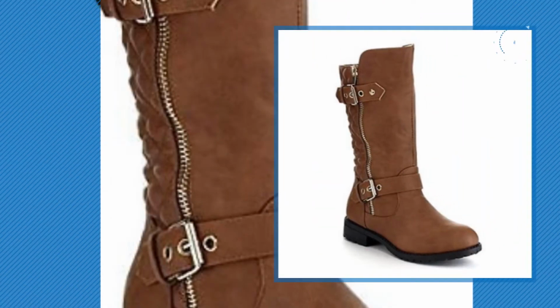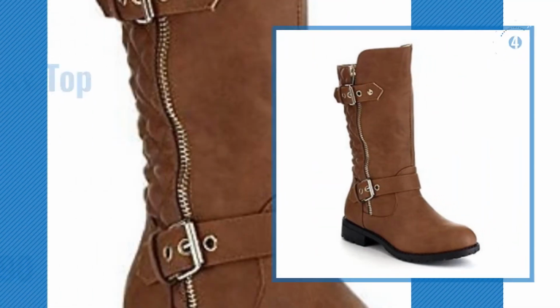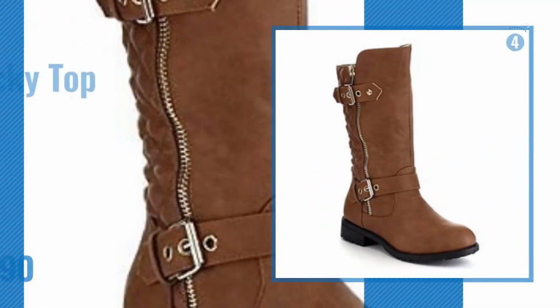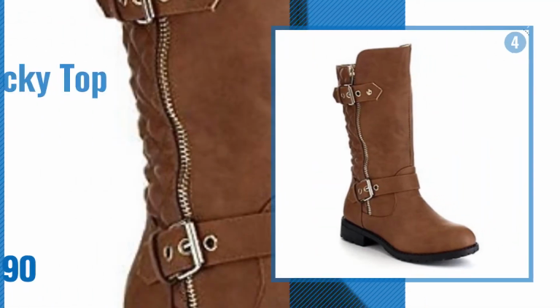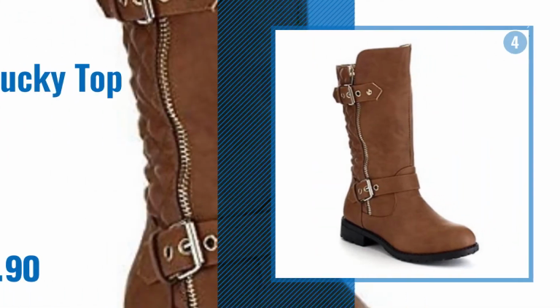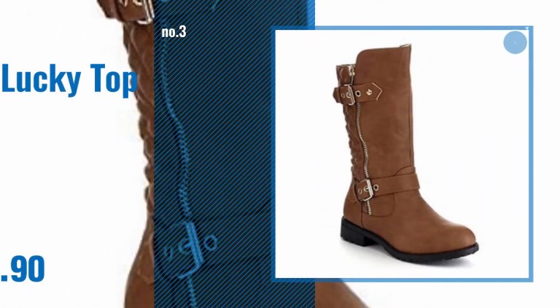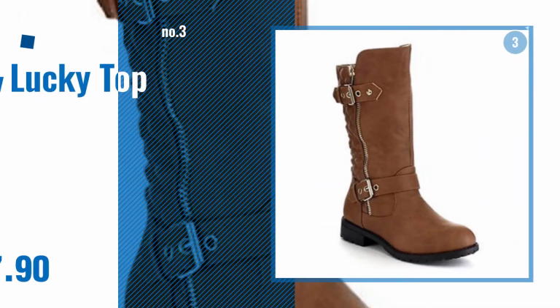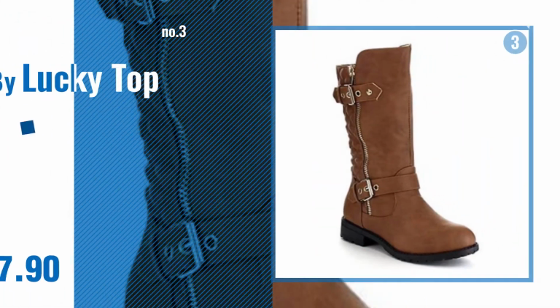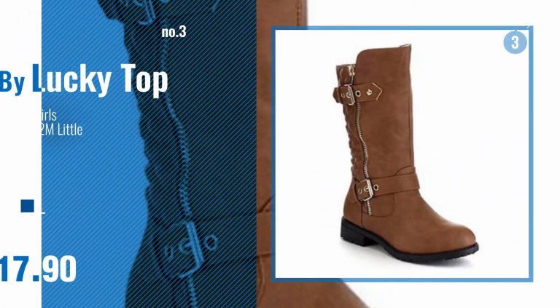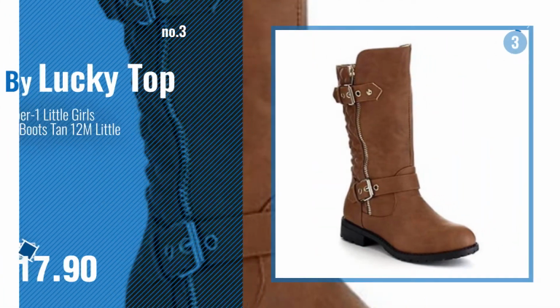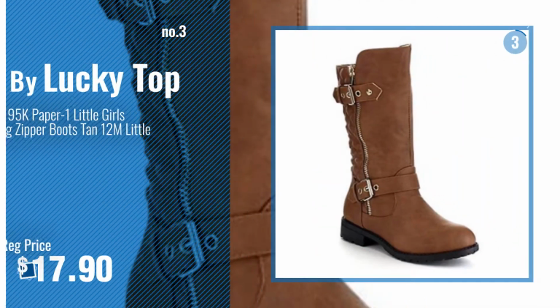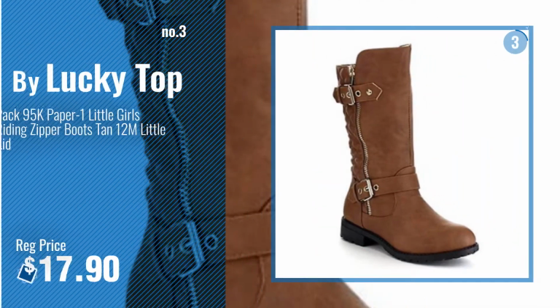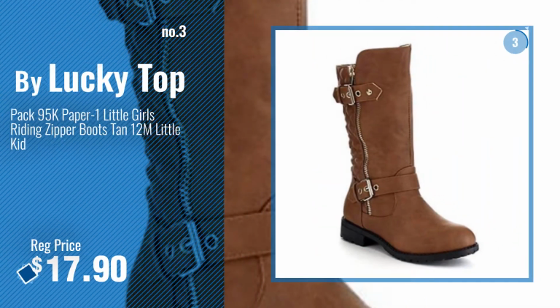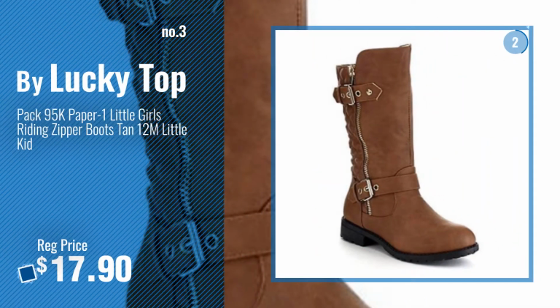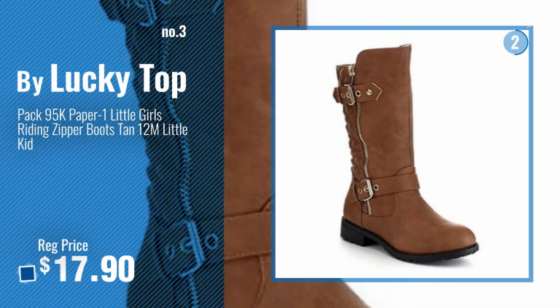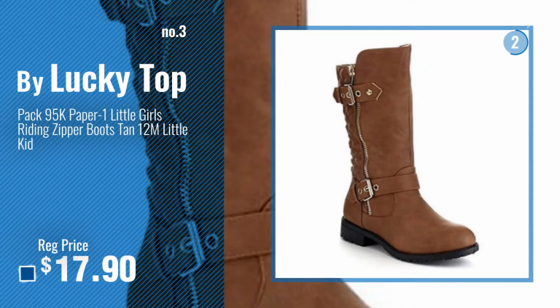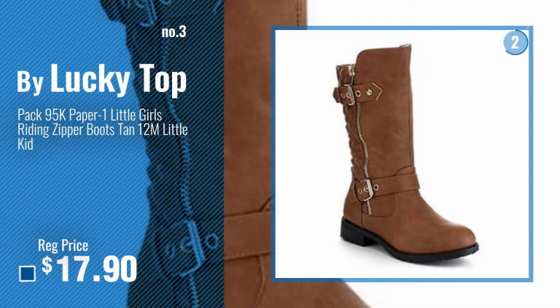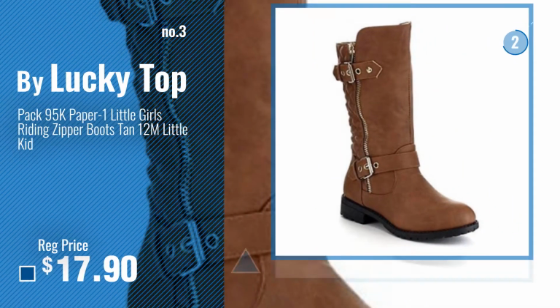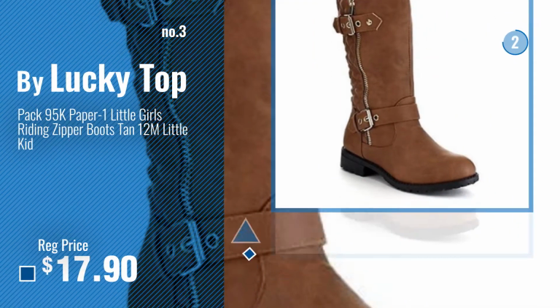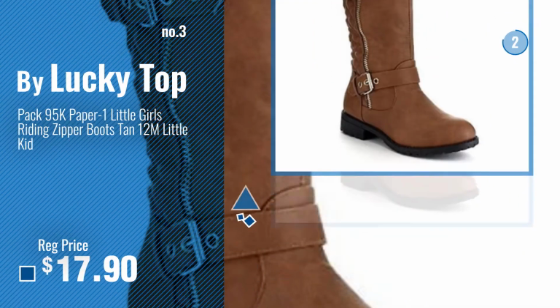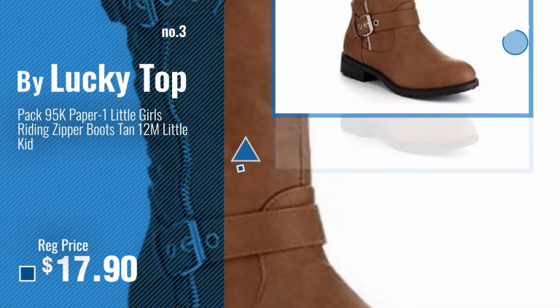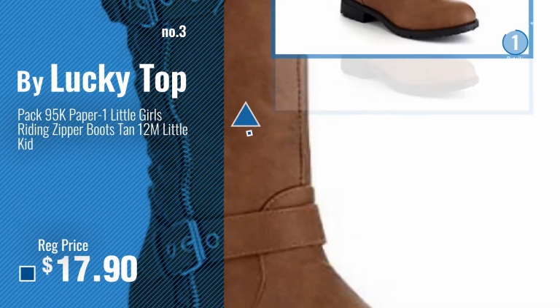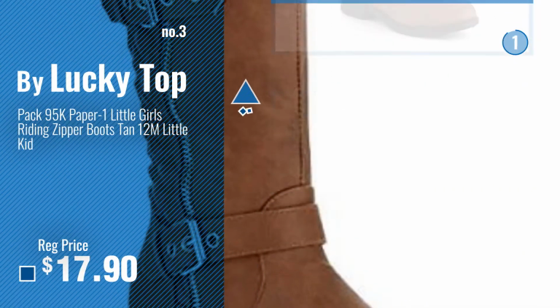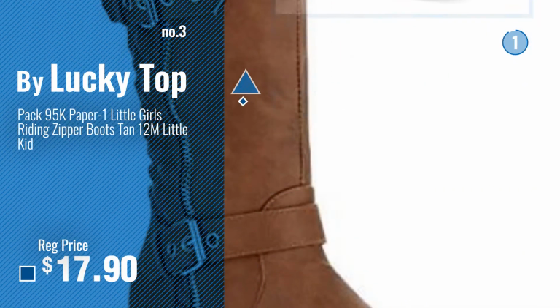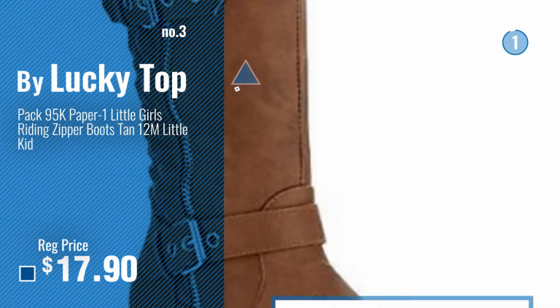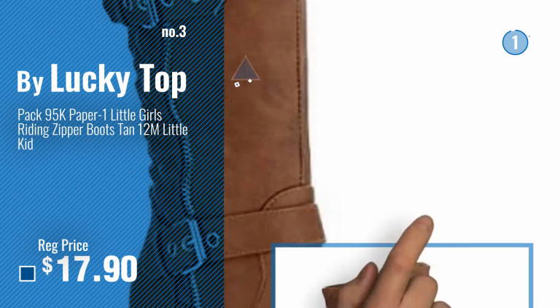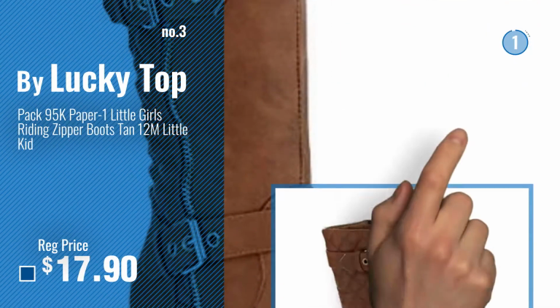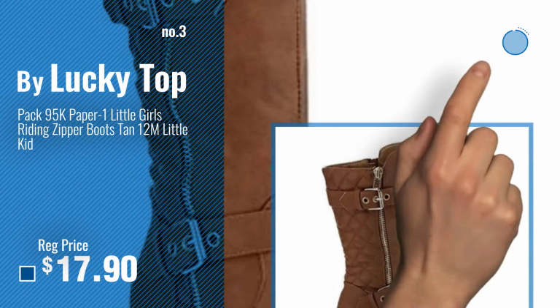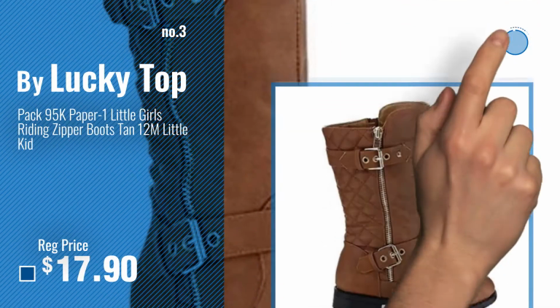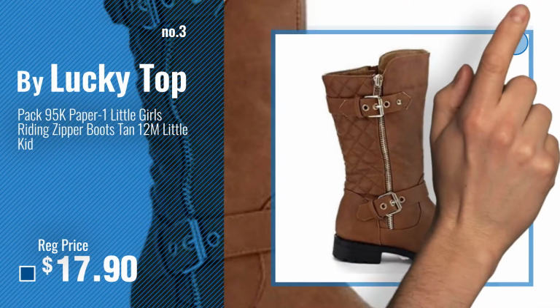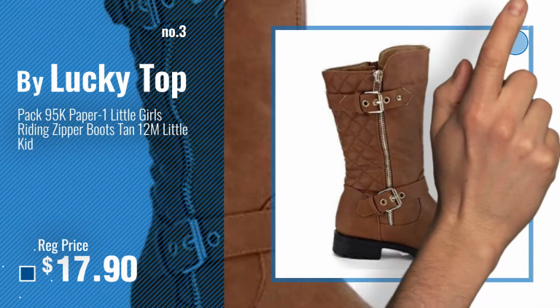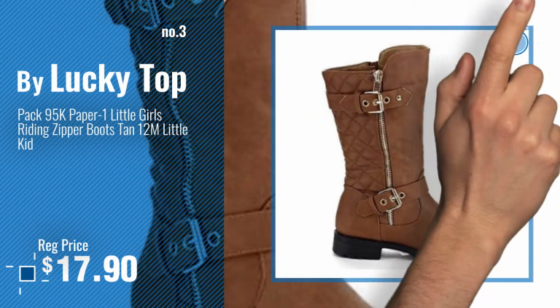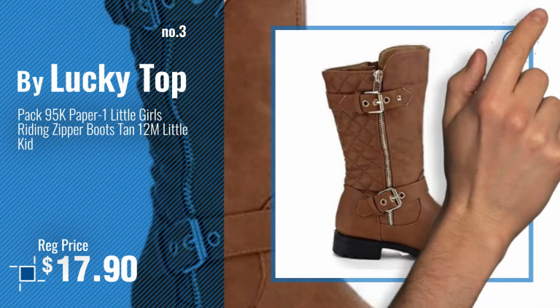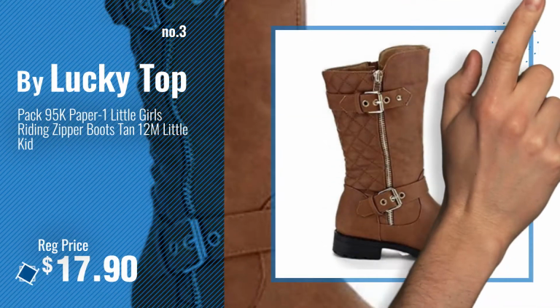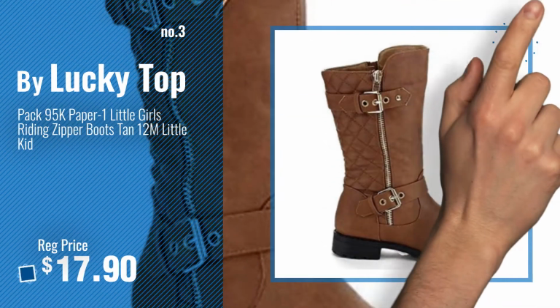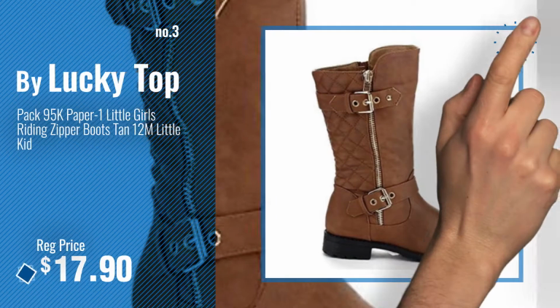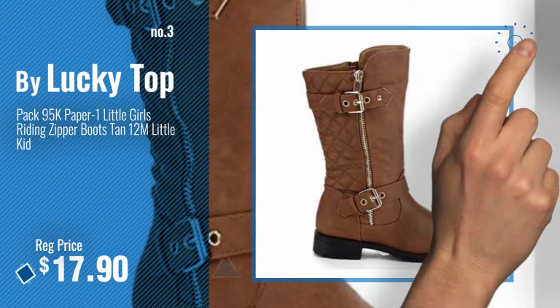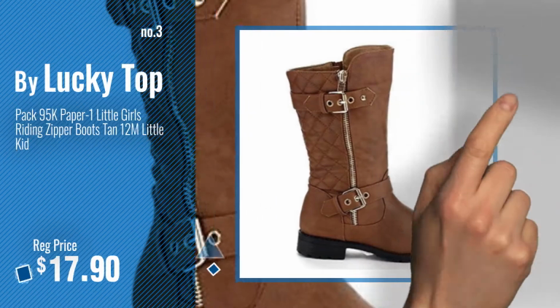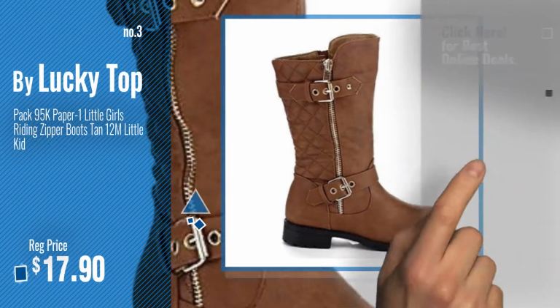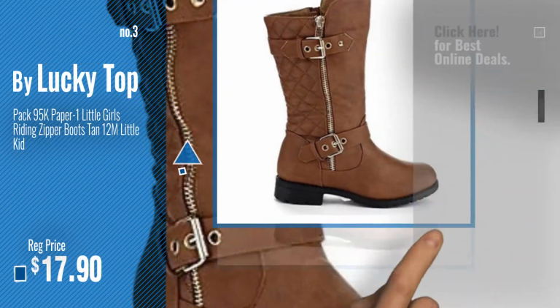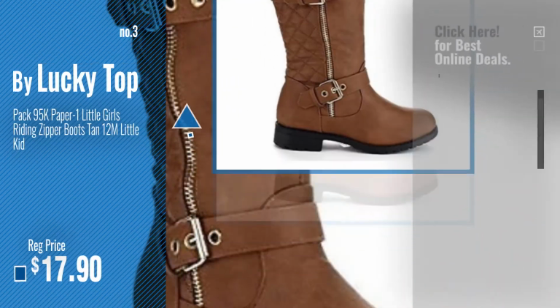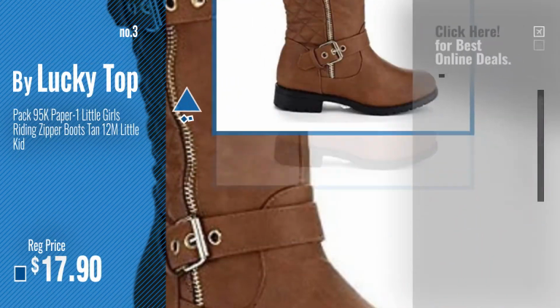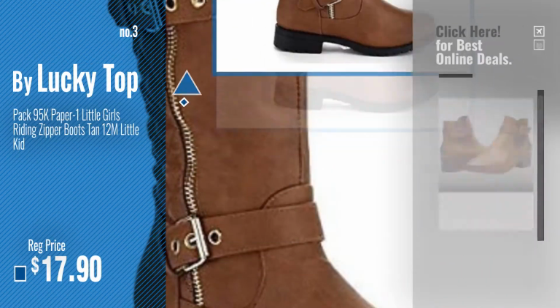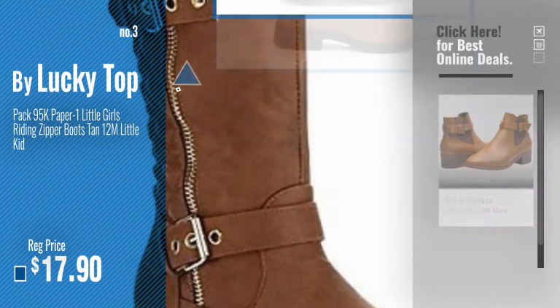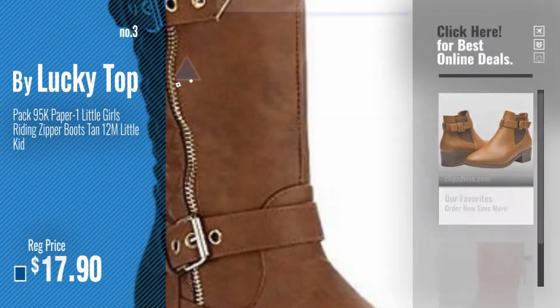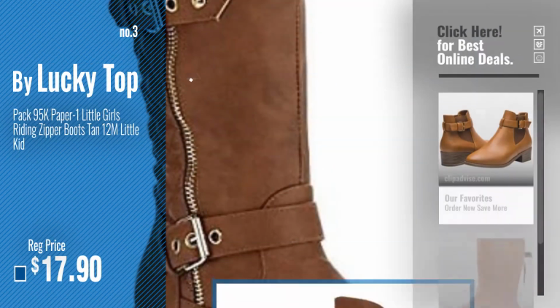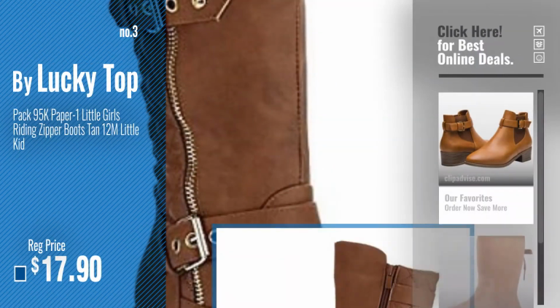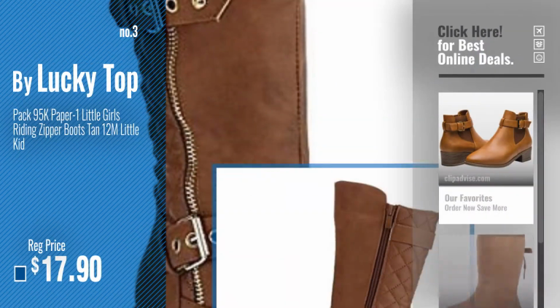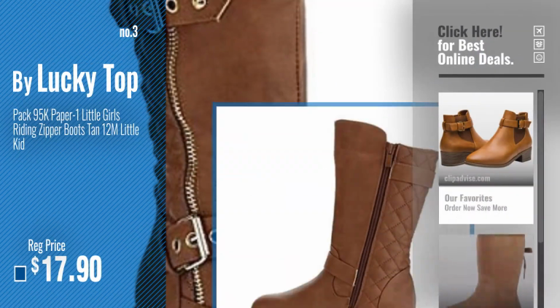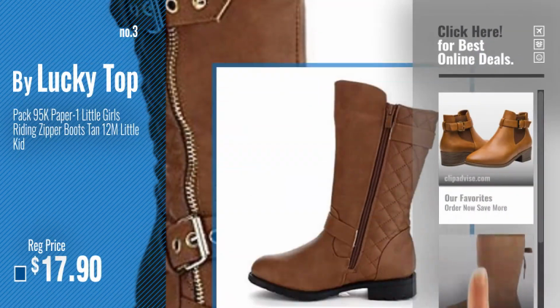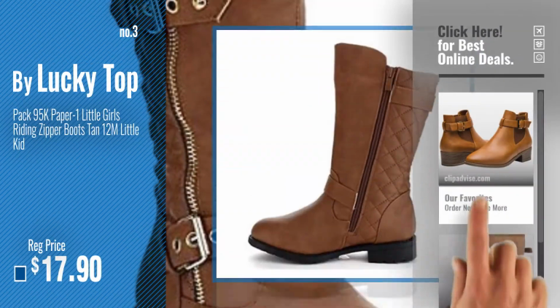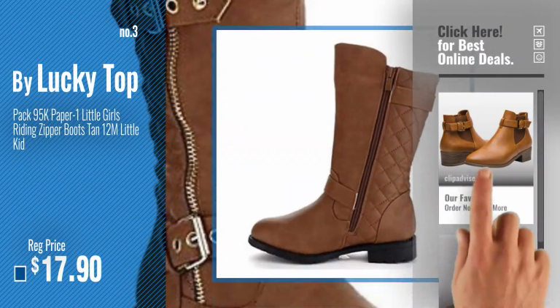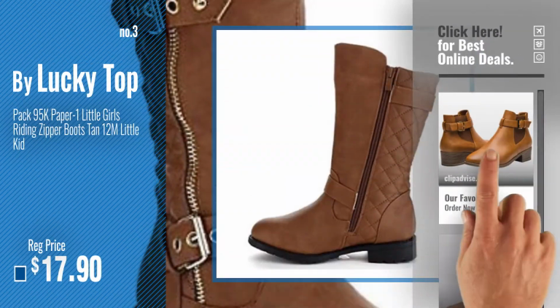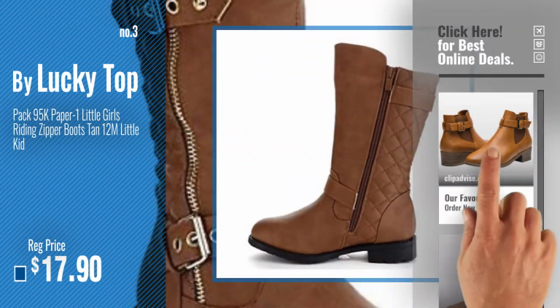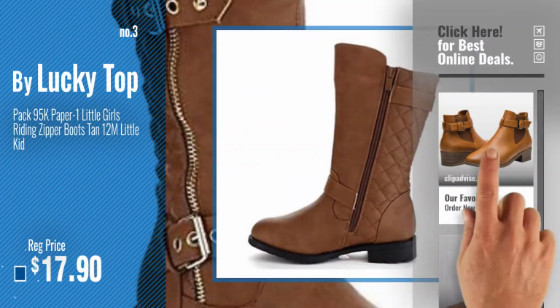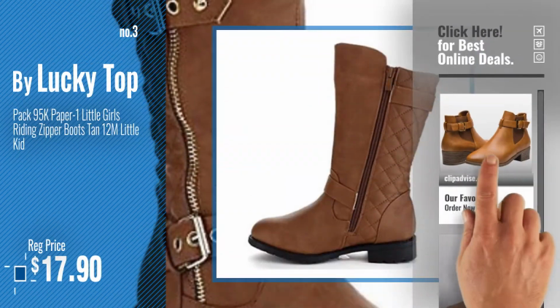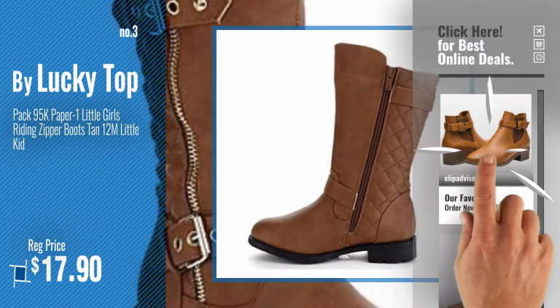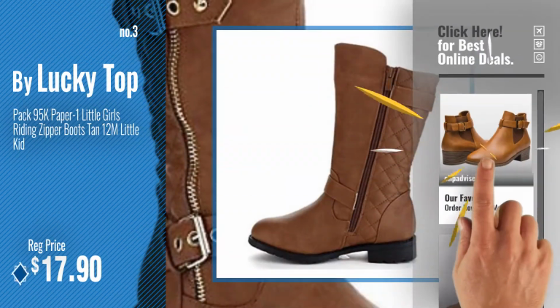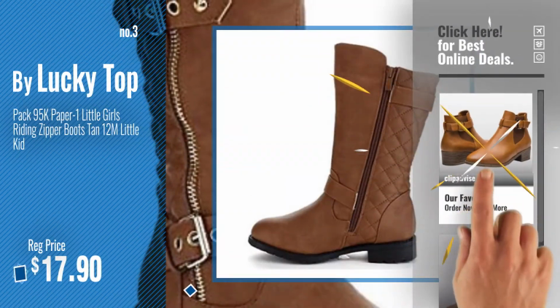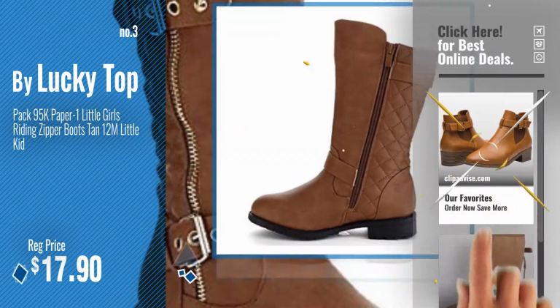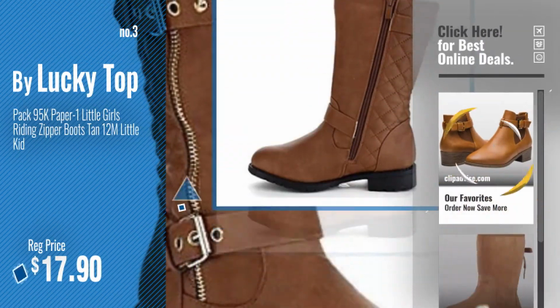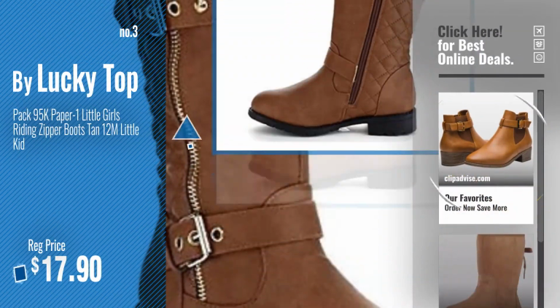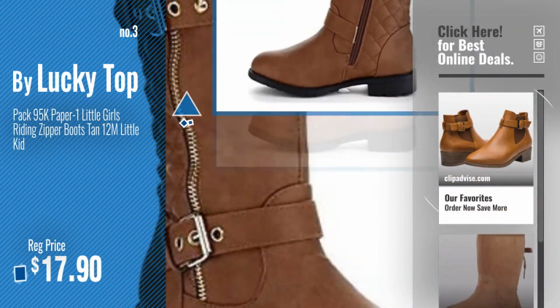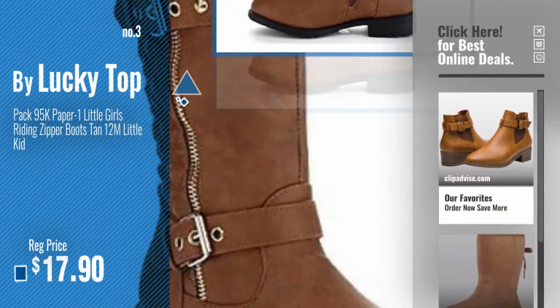Number 3: Buy Lucky Top. Get your favorite brown boots for kids now. Just click this circle in the corner.